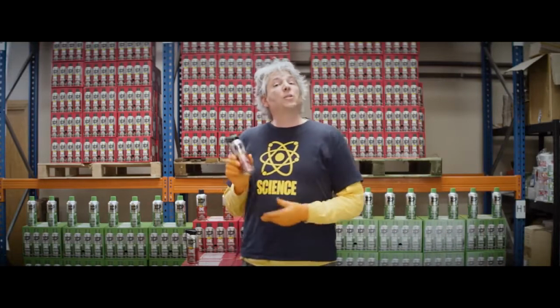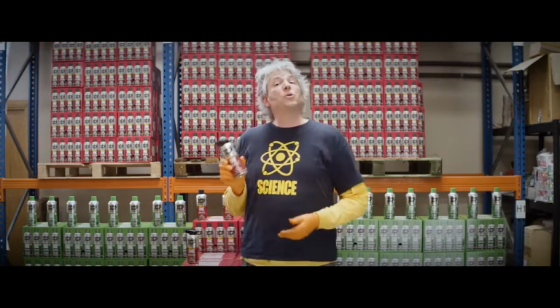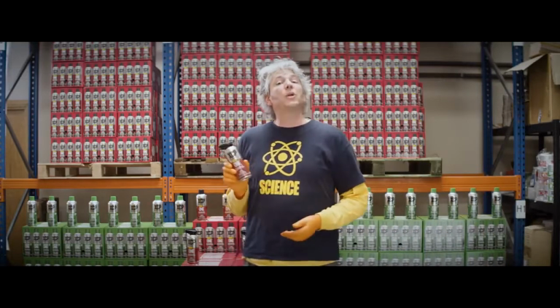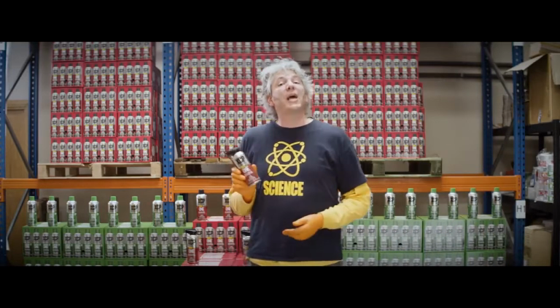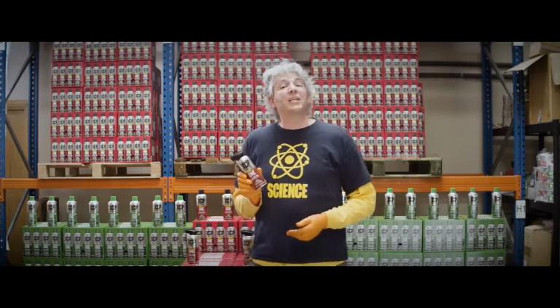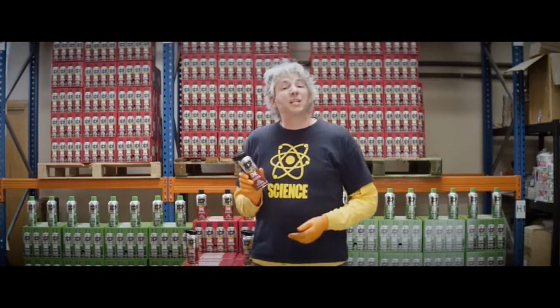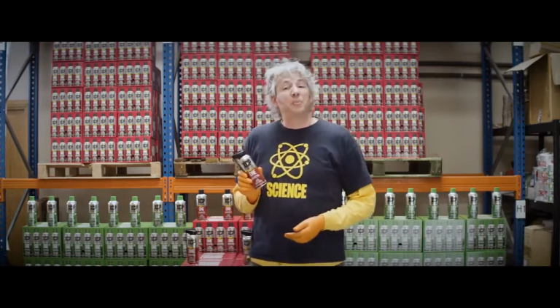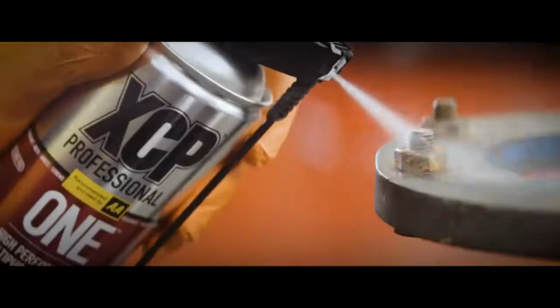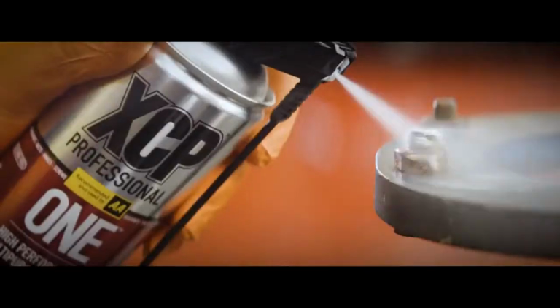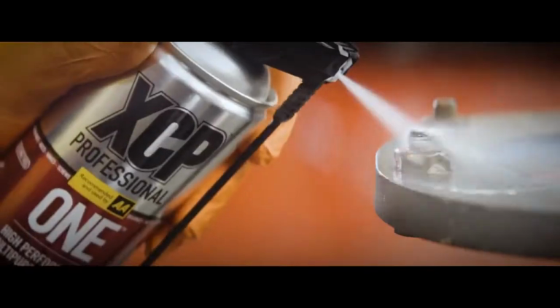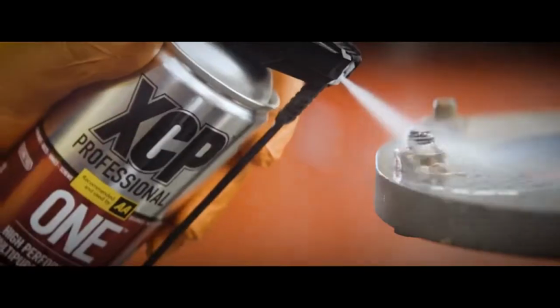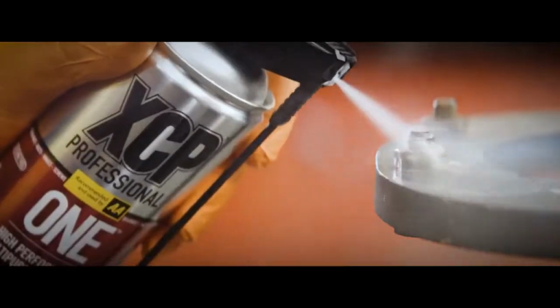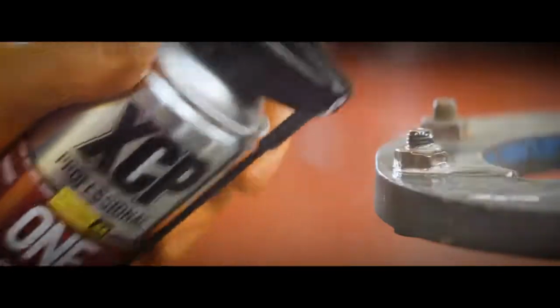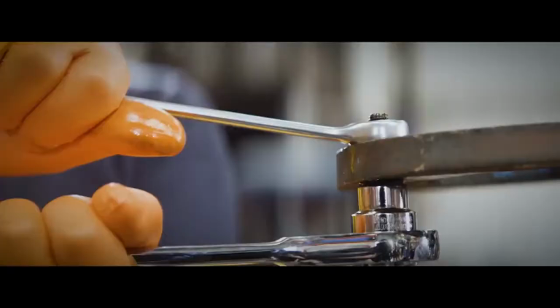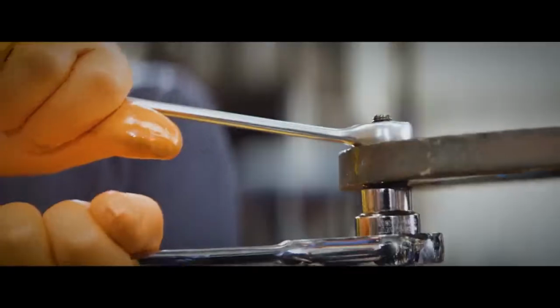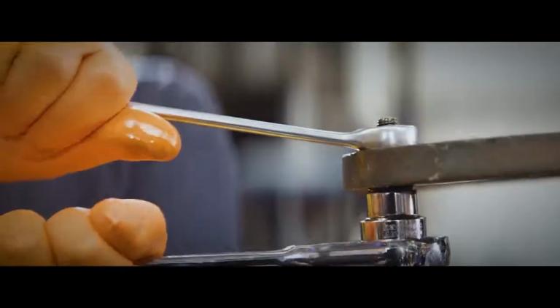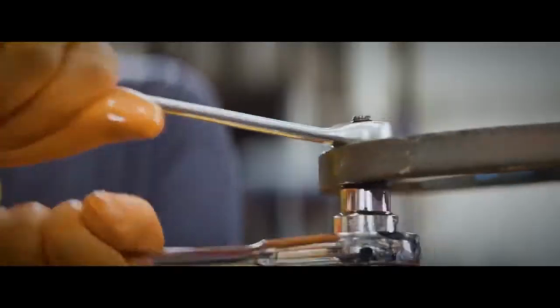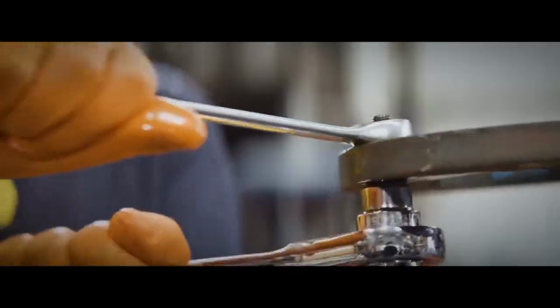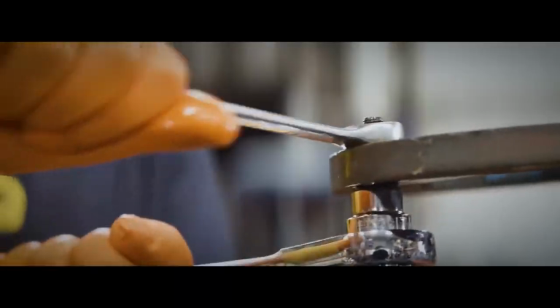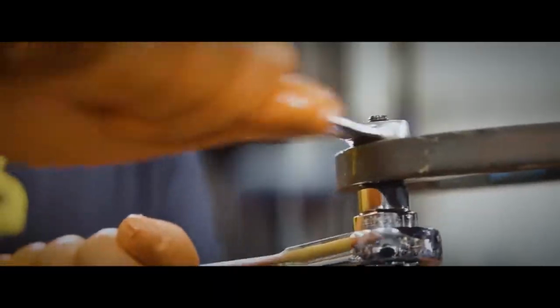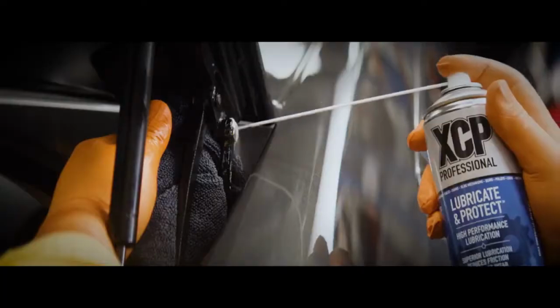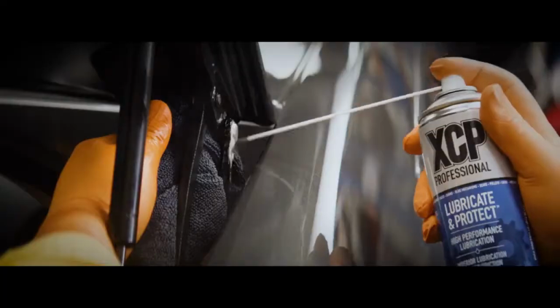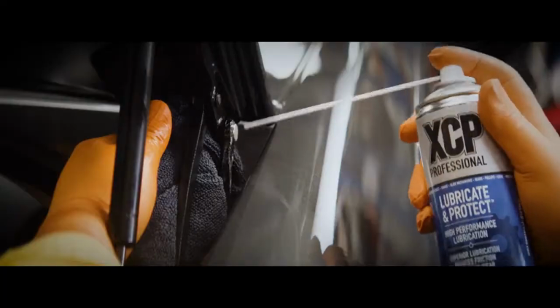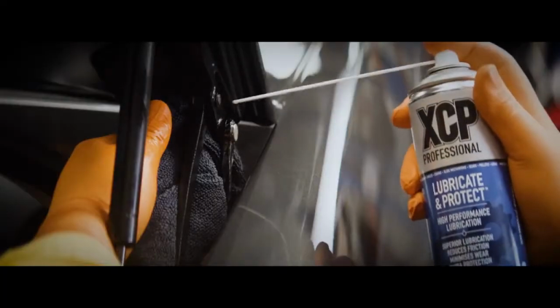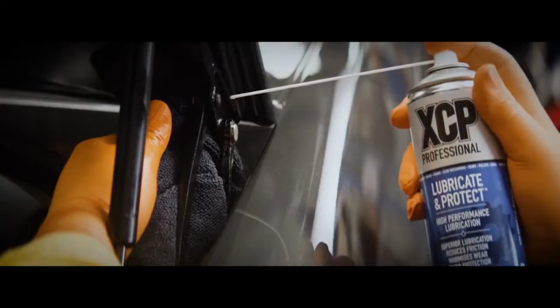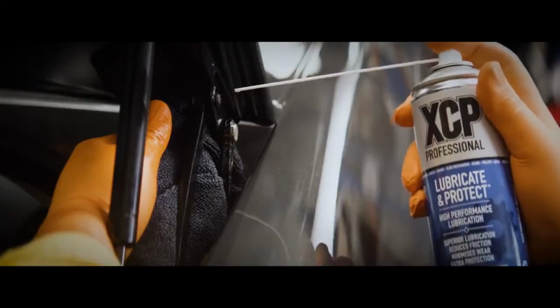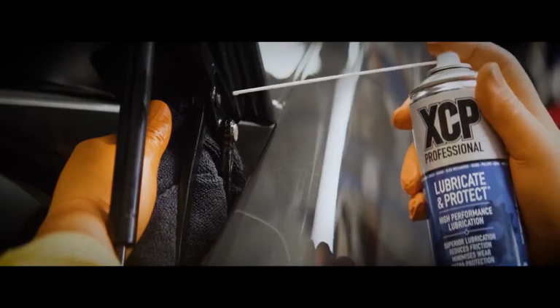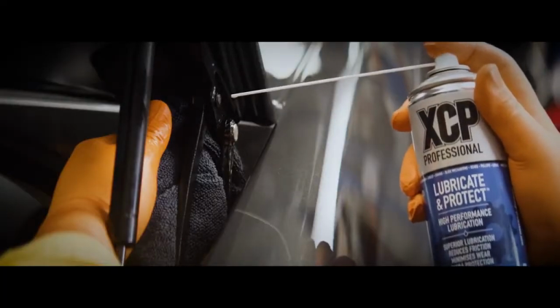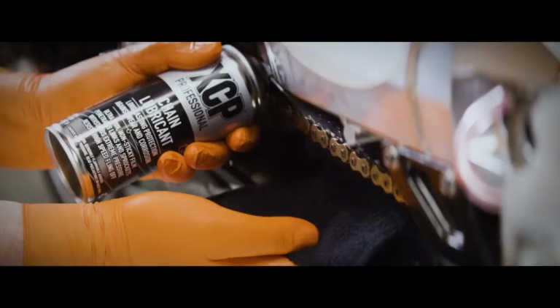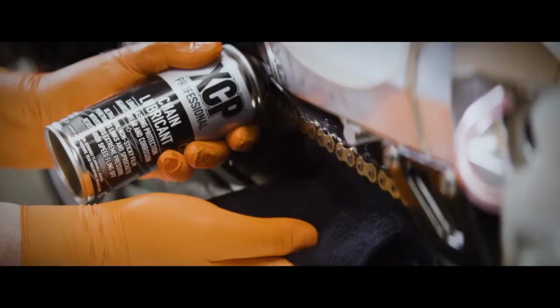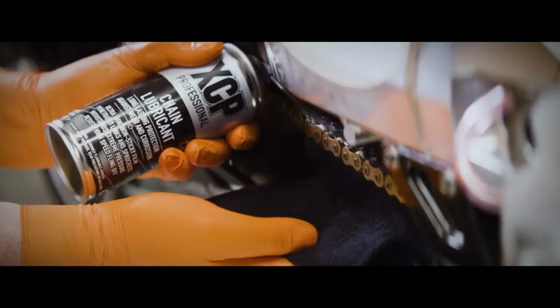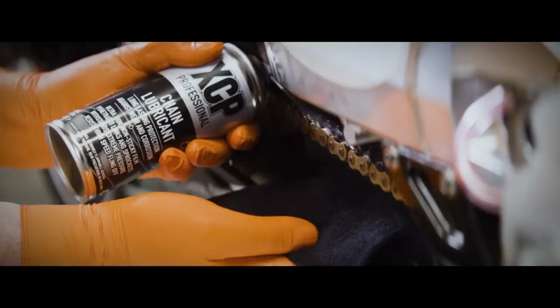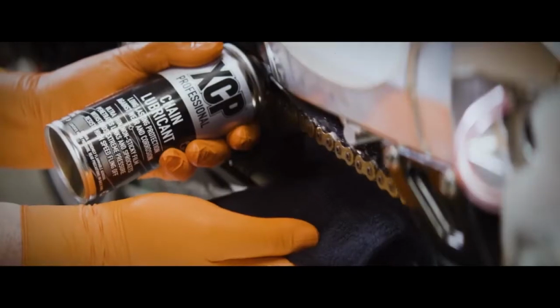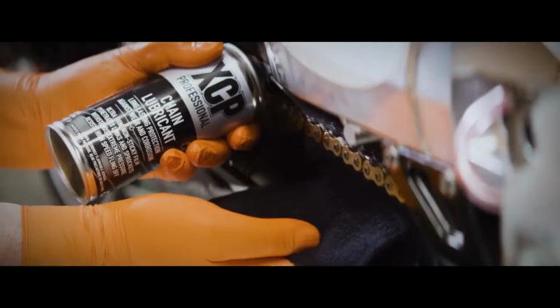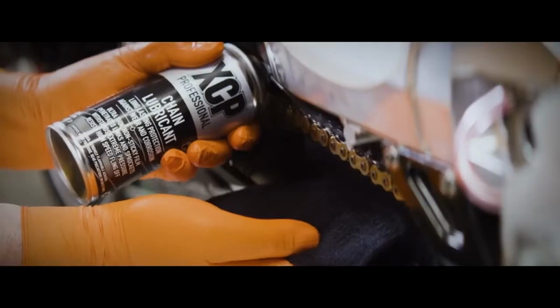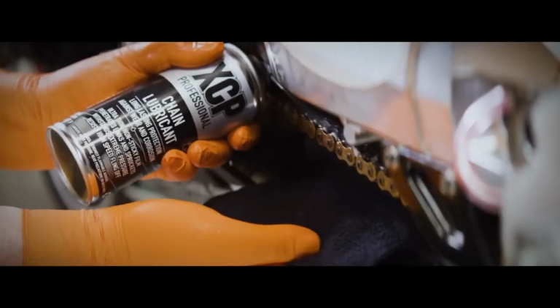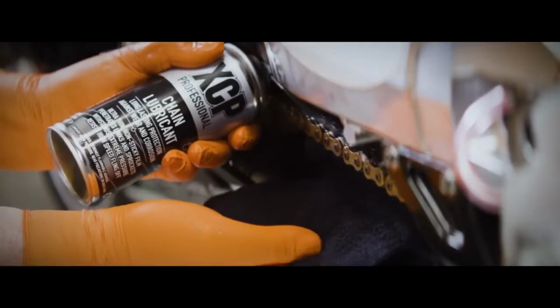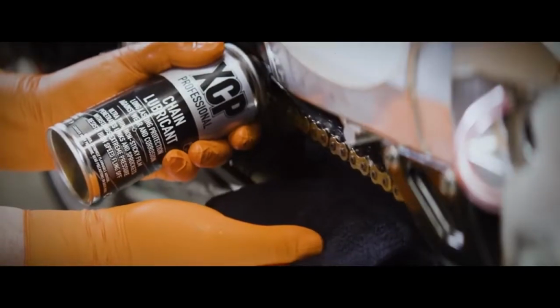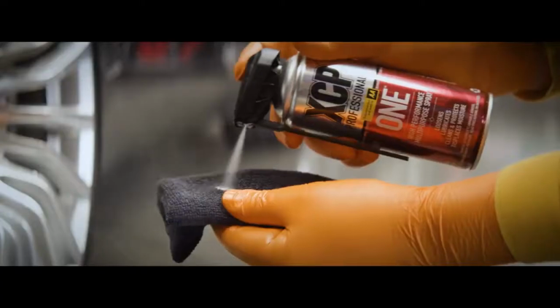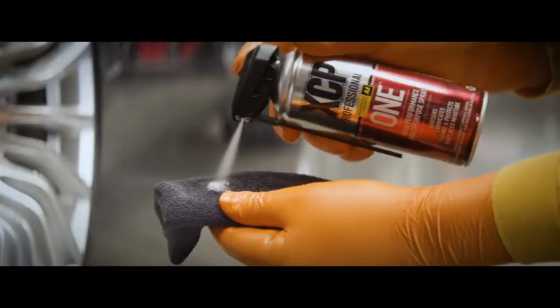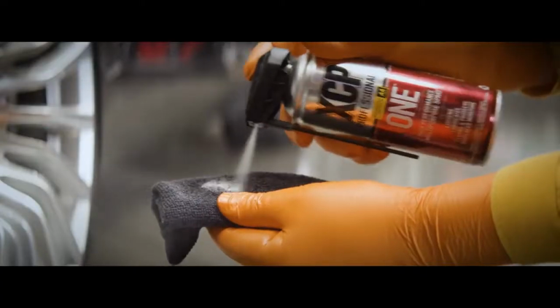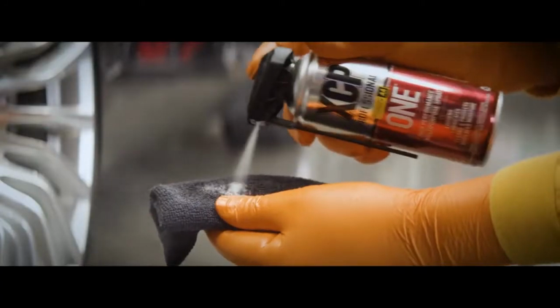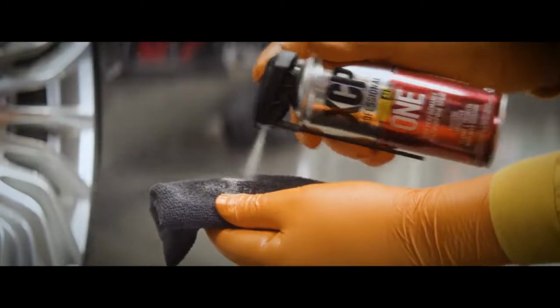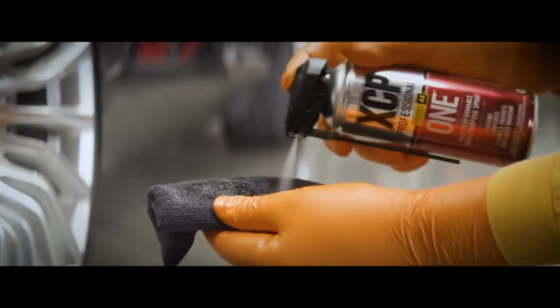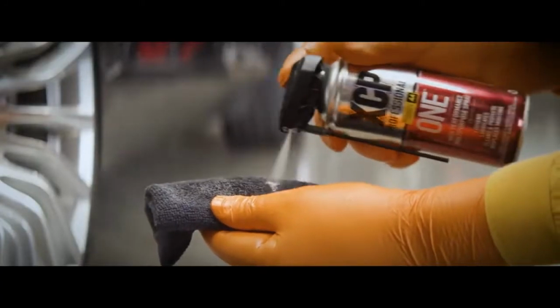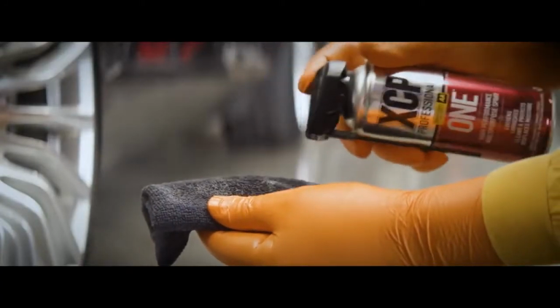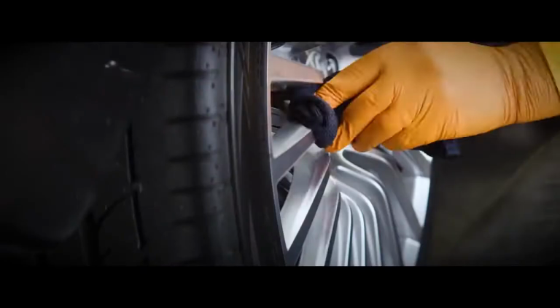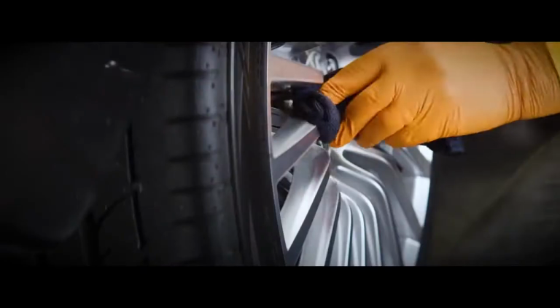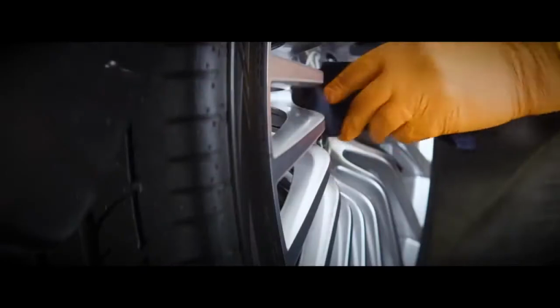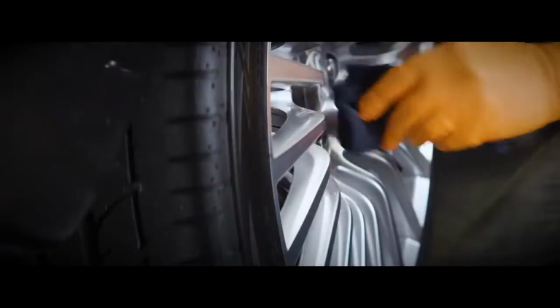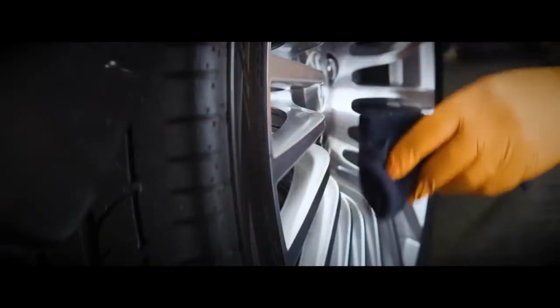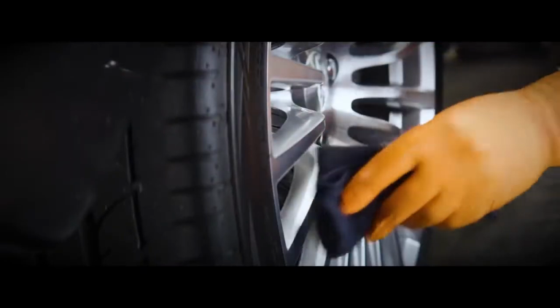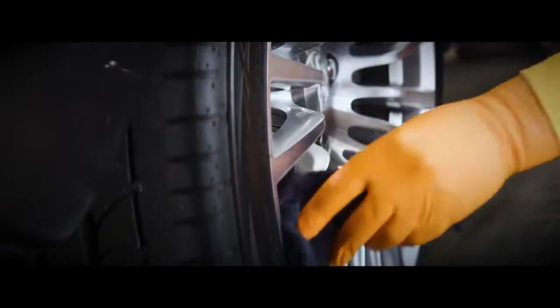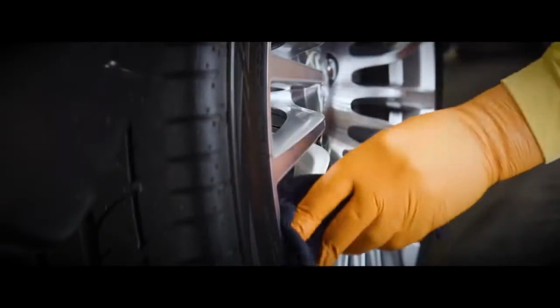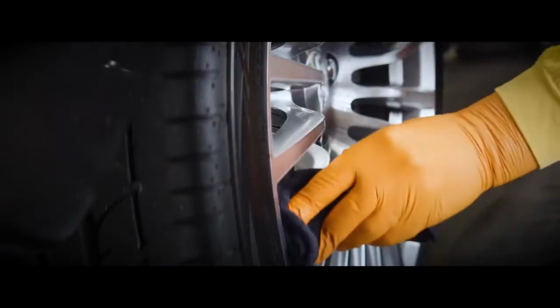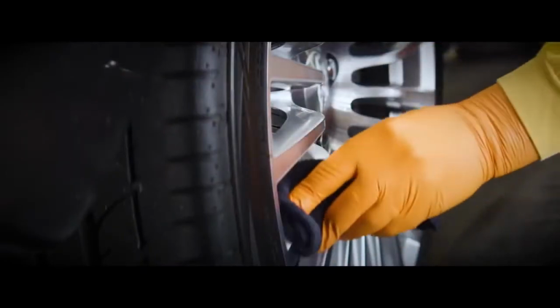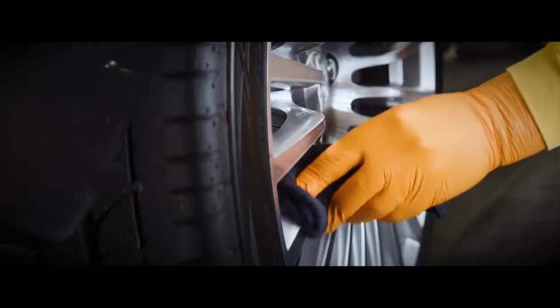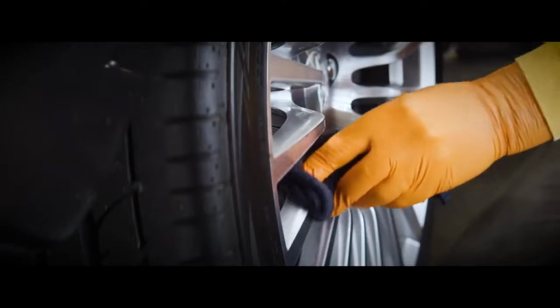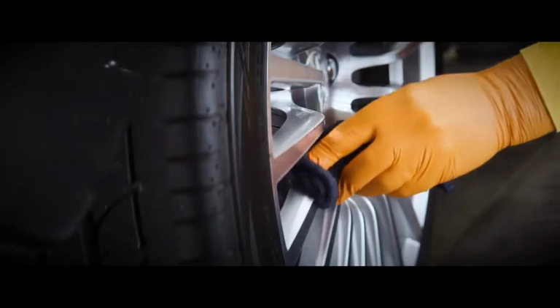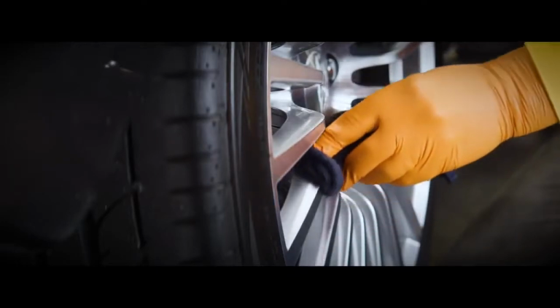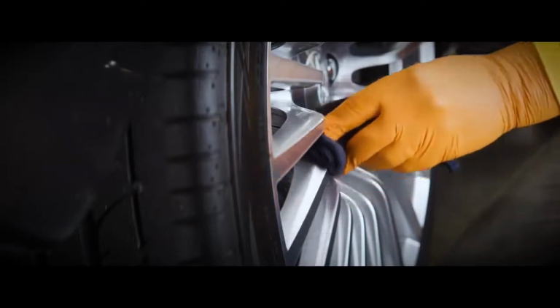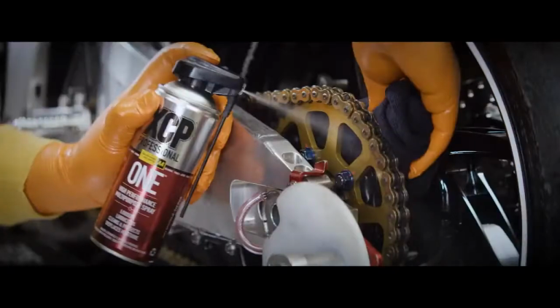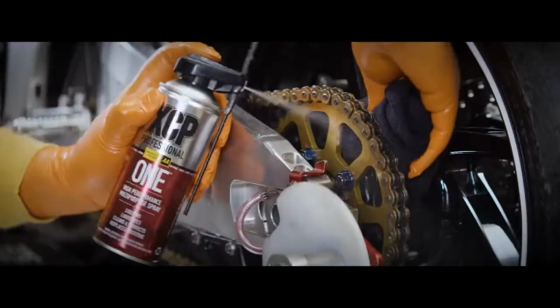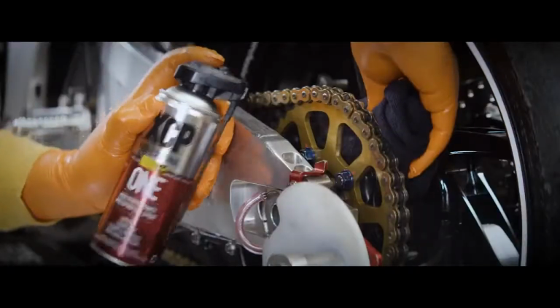It's called XCP, and it's exceptional at loosening and lubricating. It cleans too. It can actually shift dirt super fast.